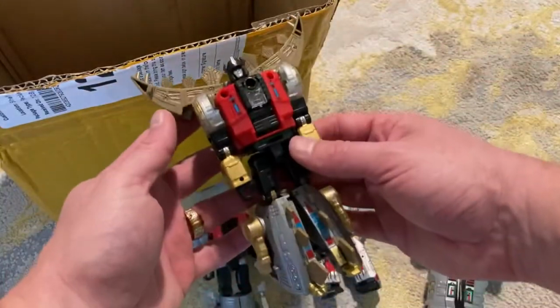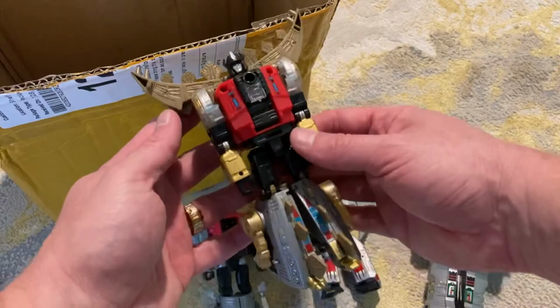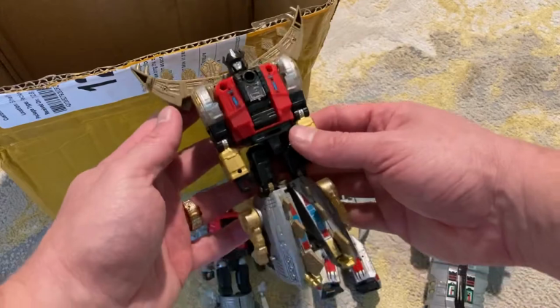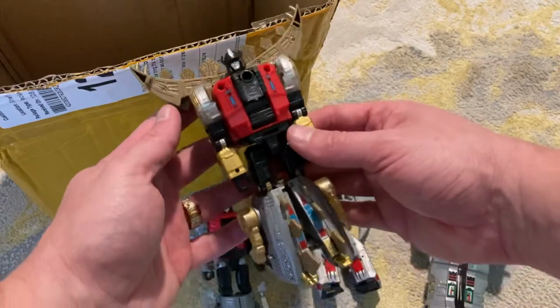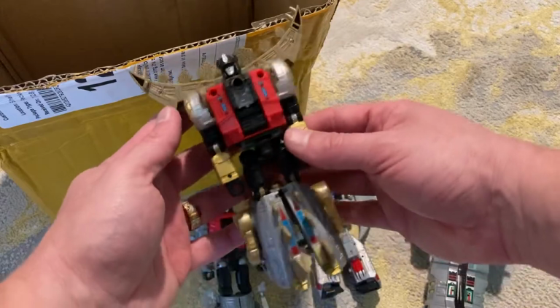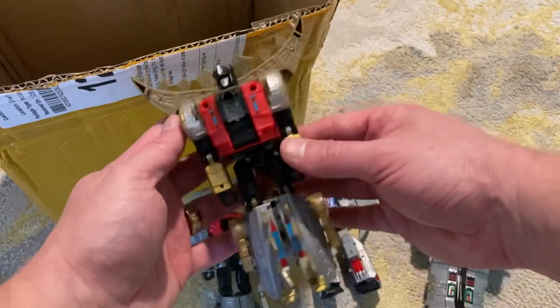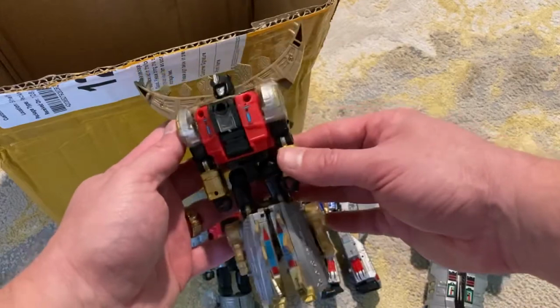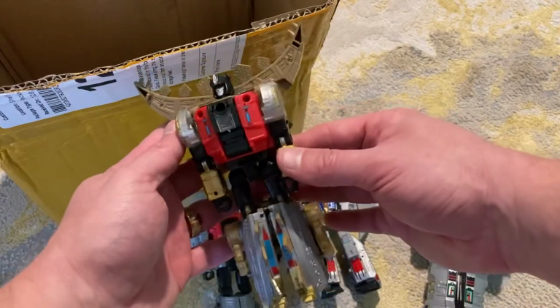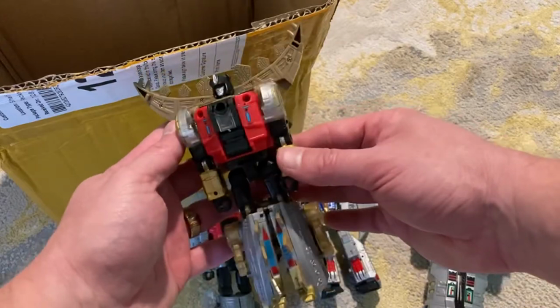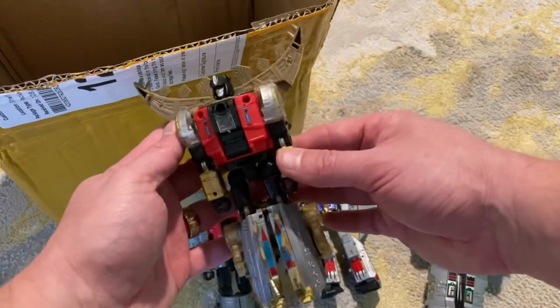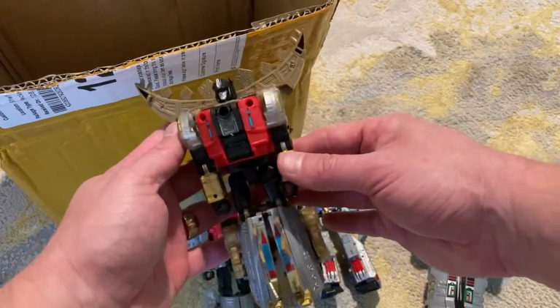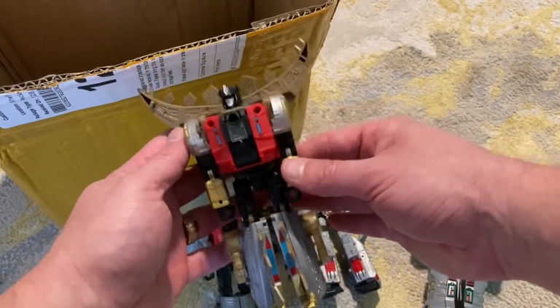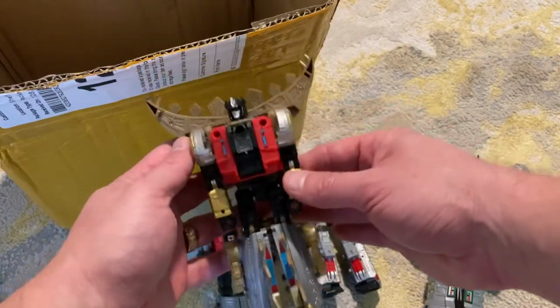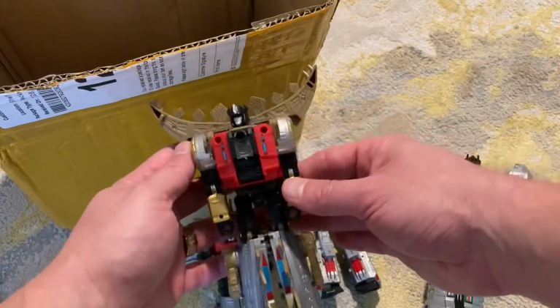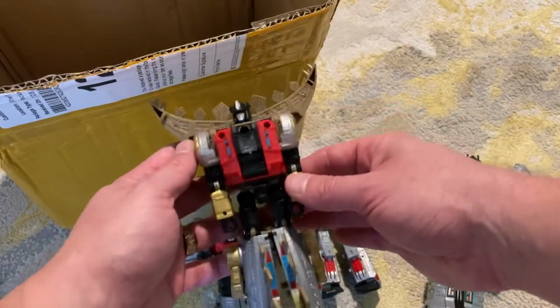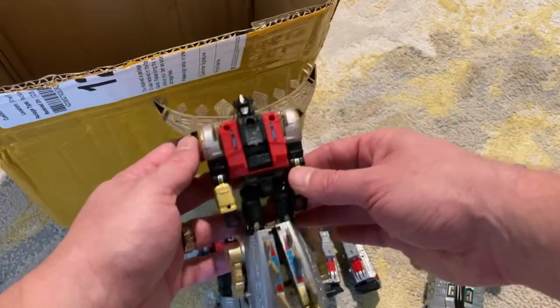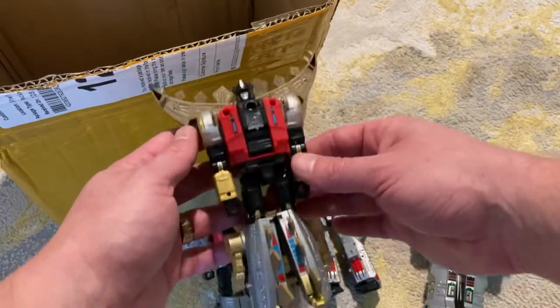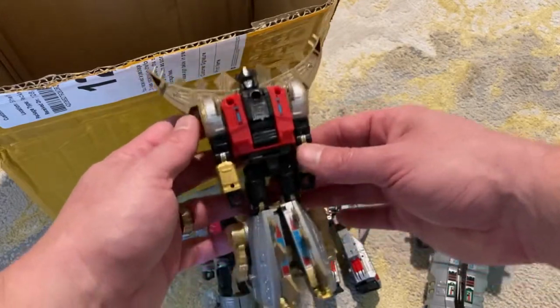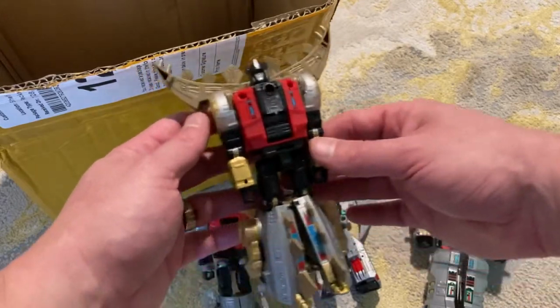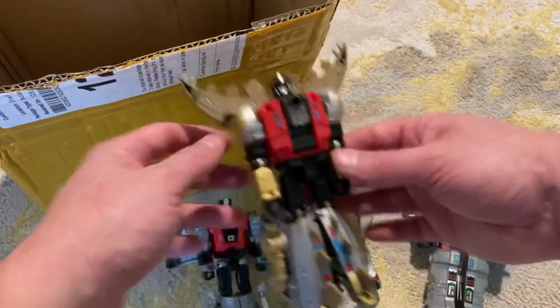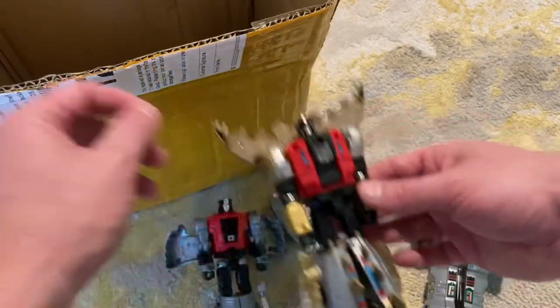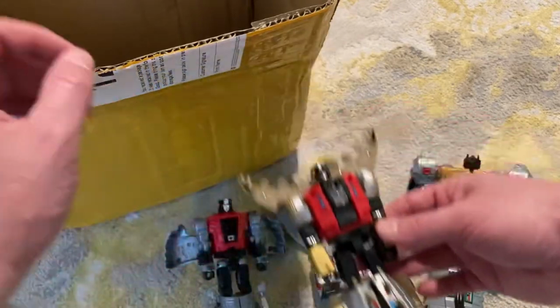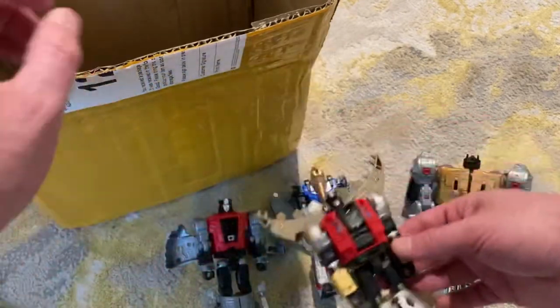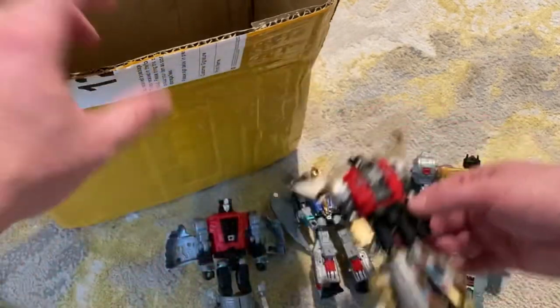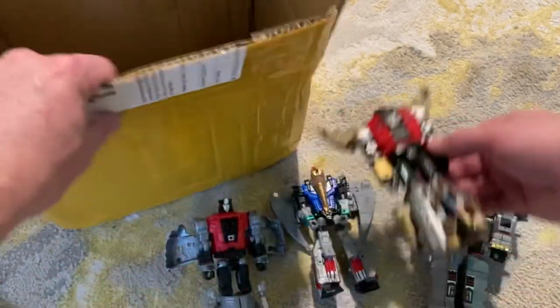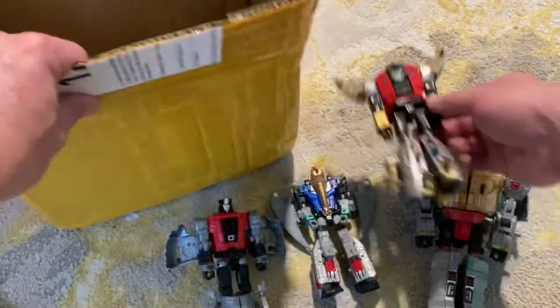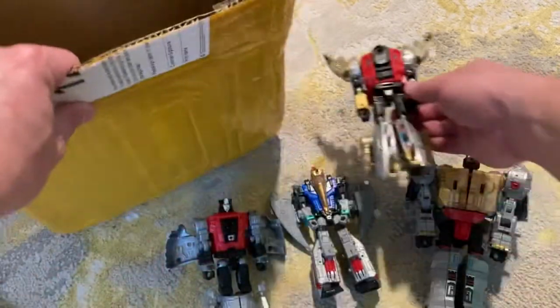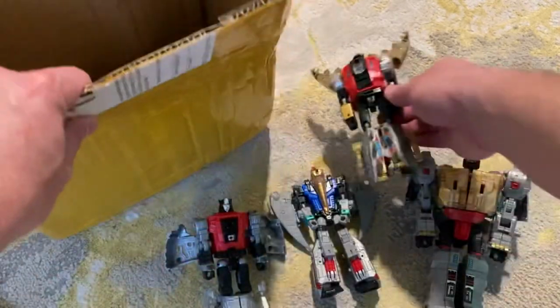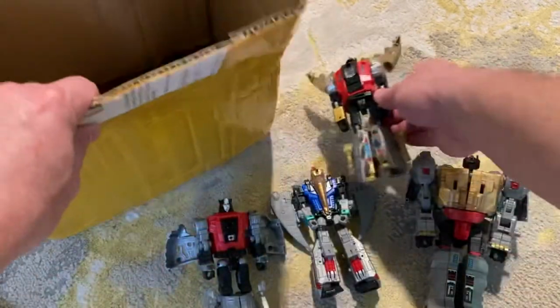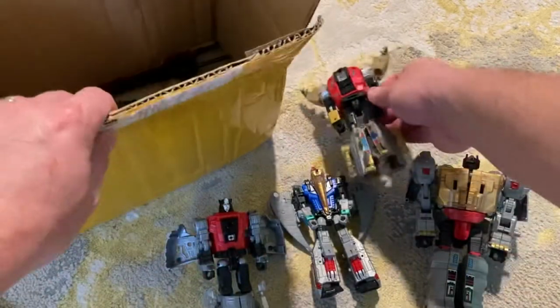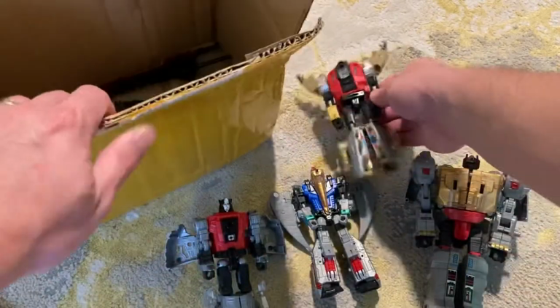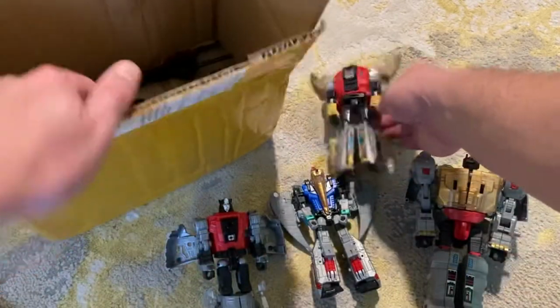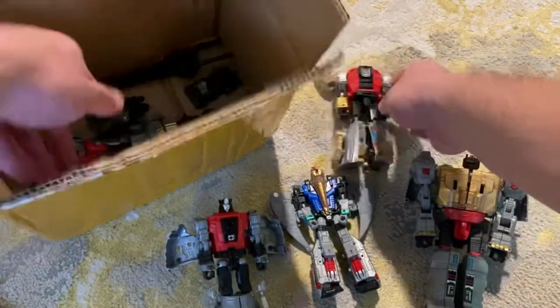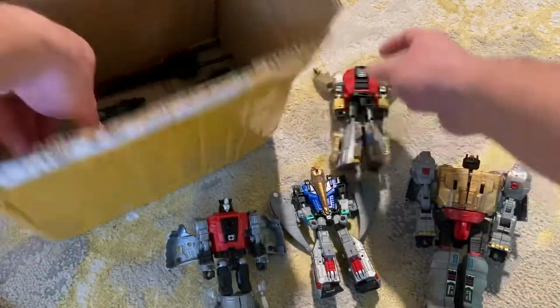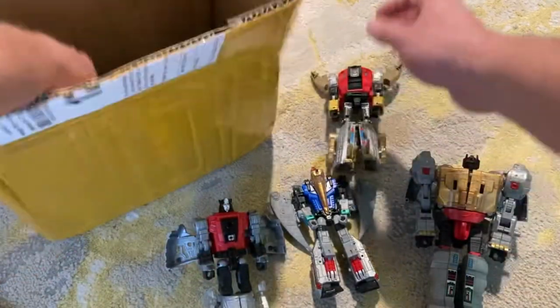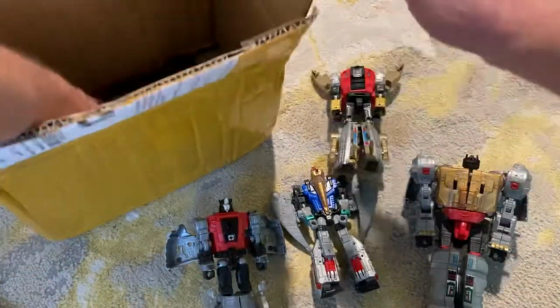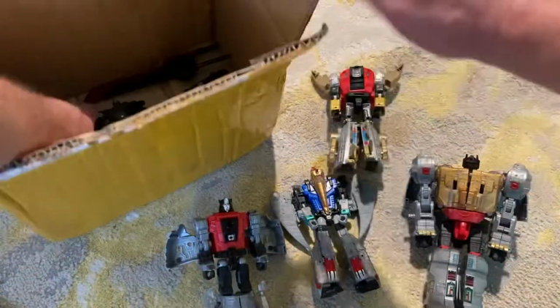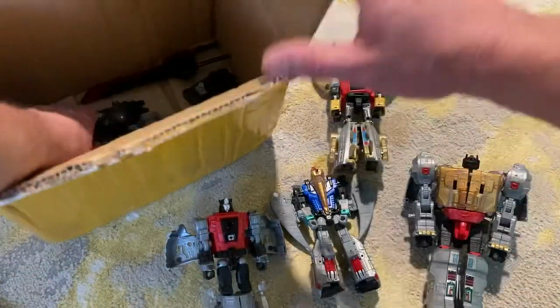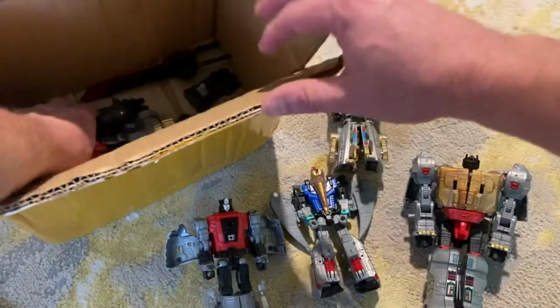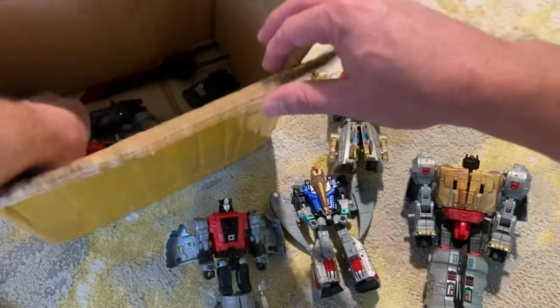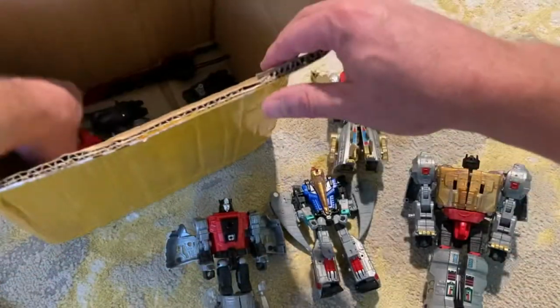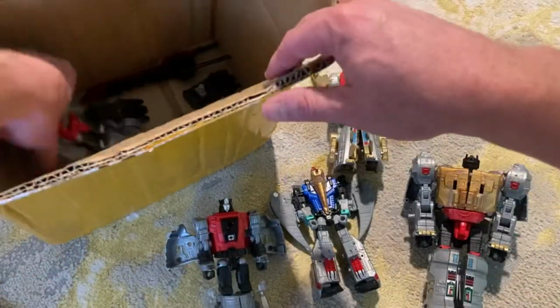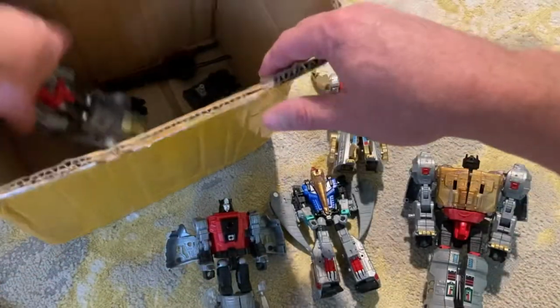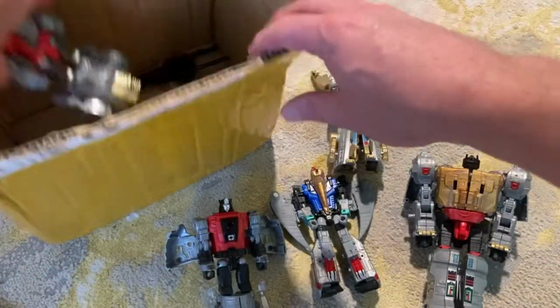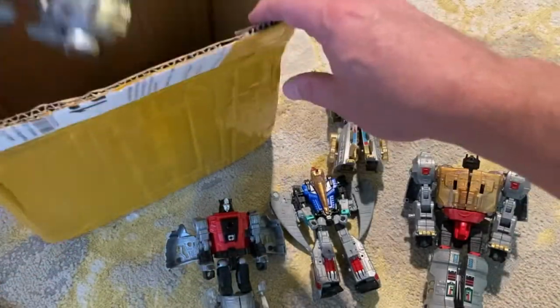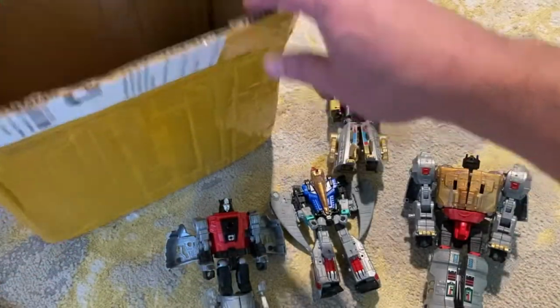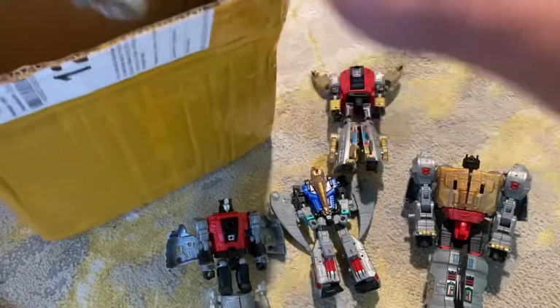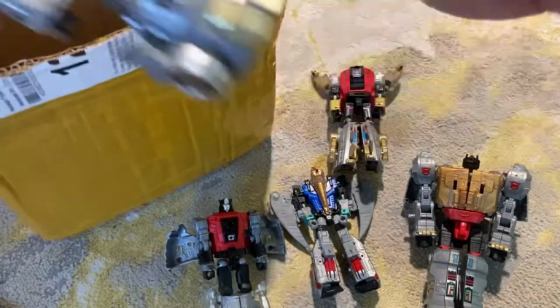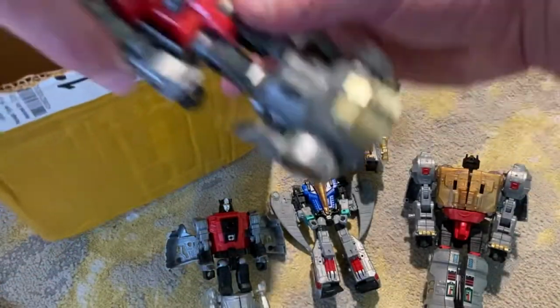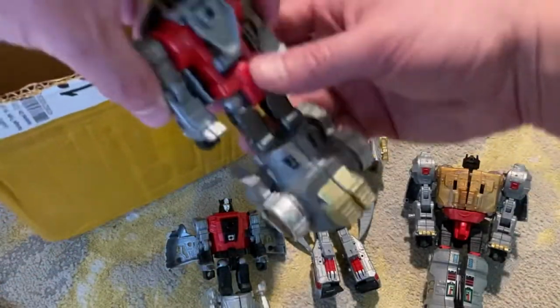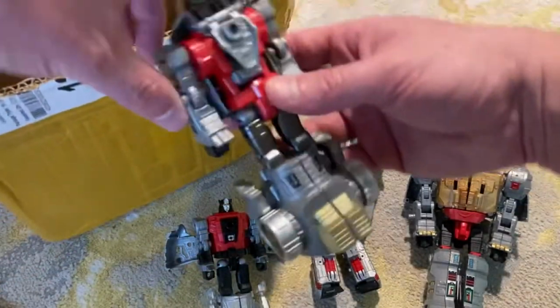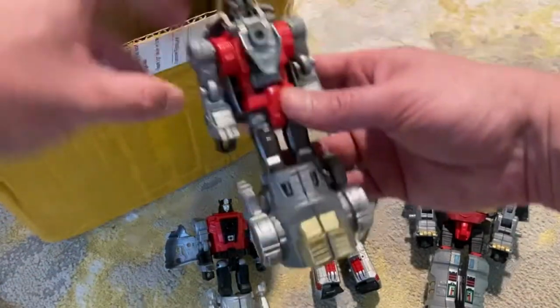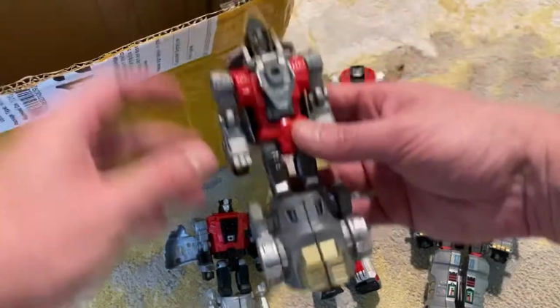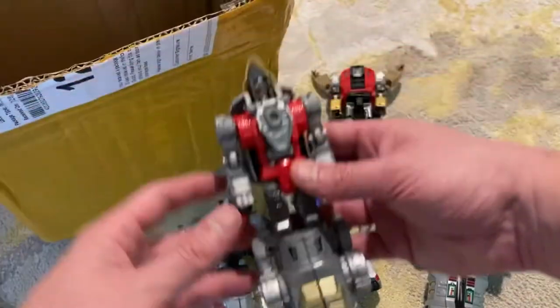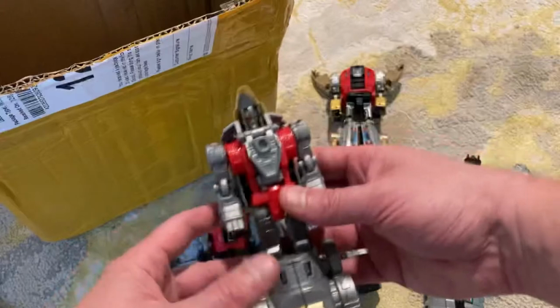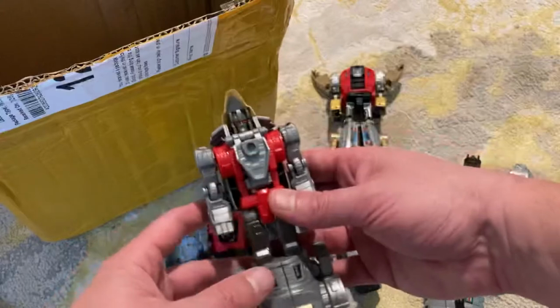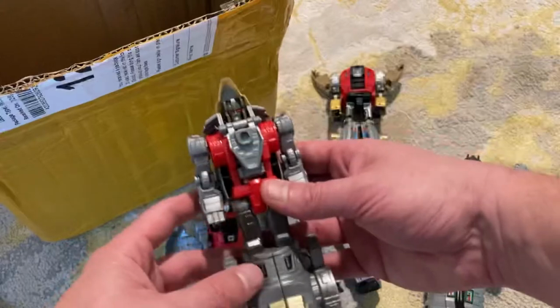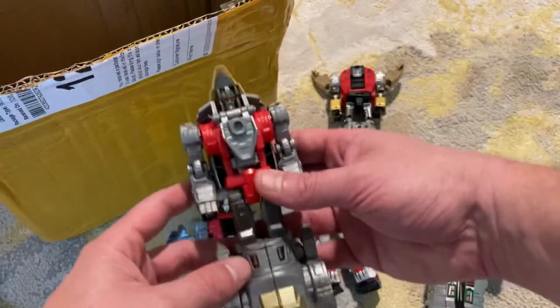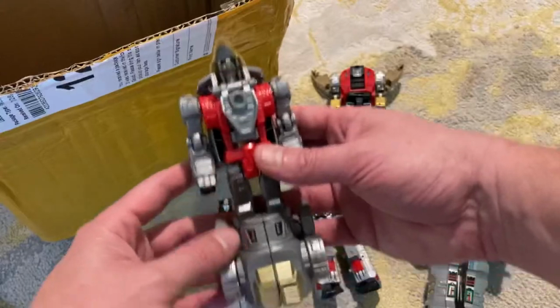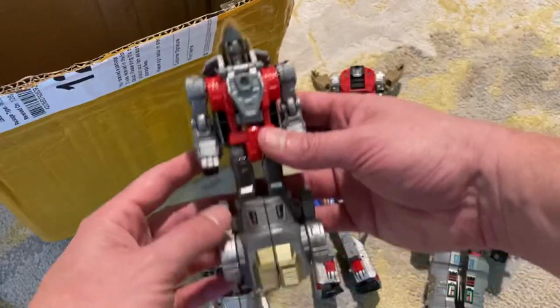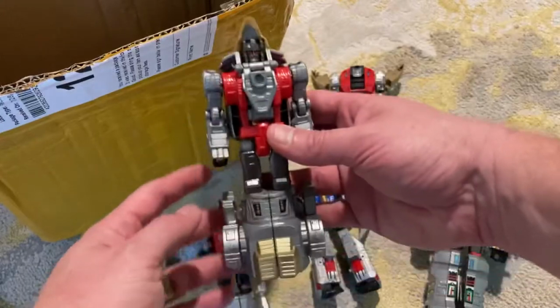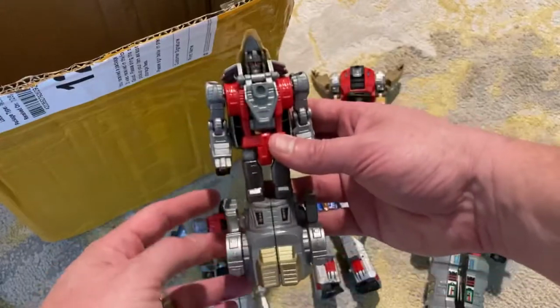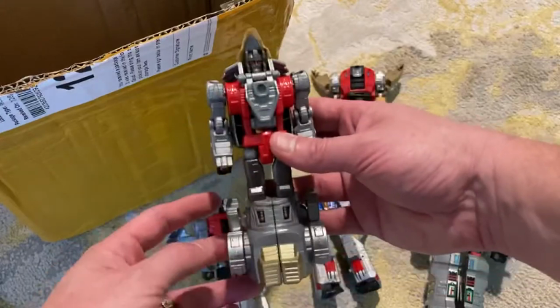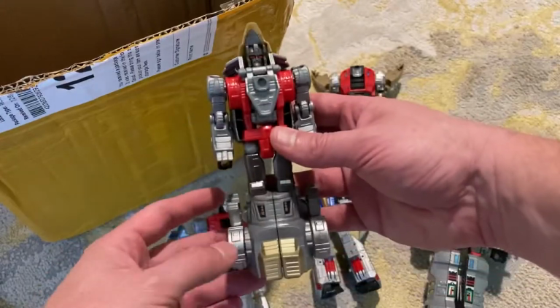They're fairly sturdy and everything. Check that out, guys - just incredible. And that's all the characters.